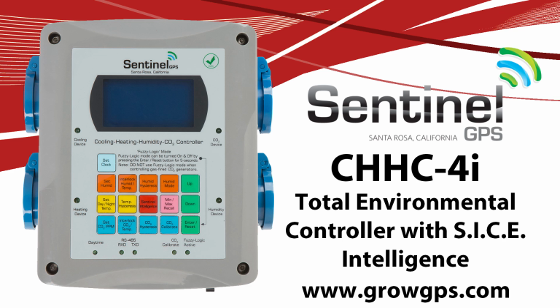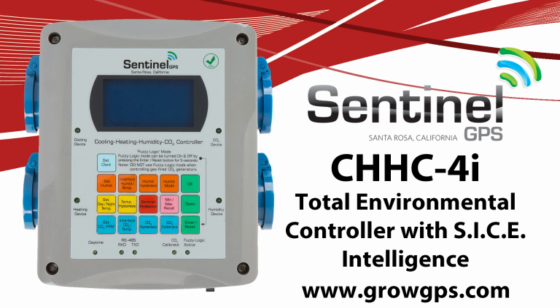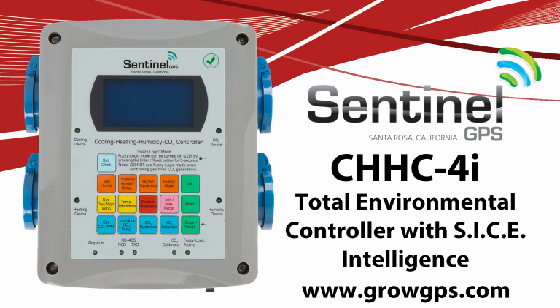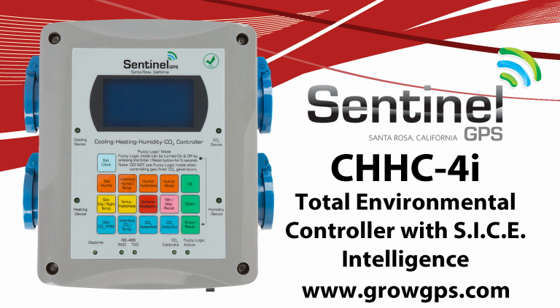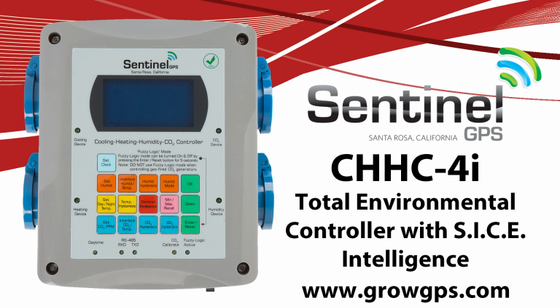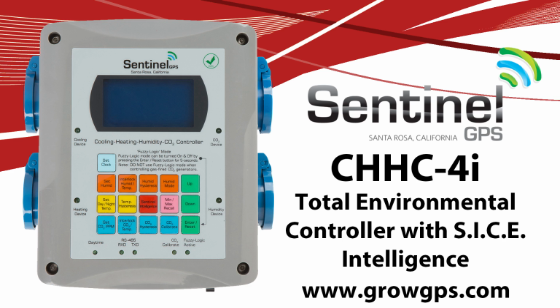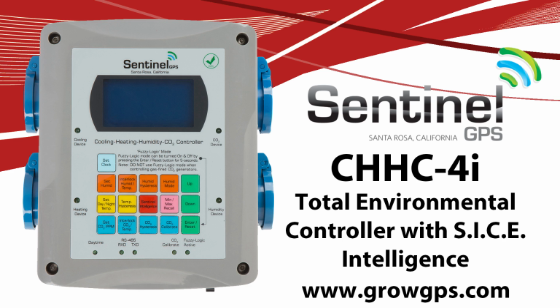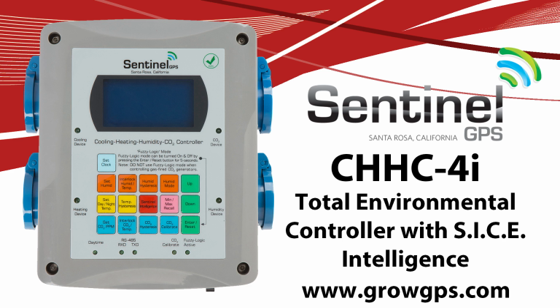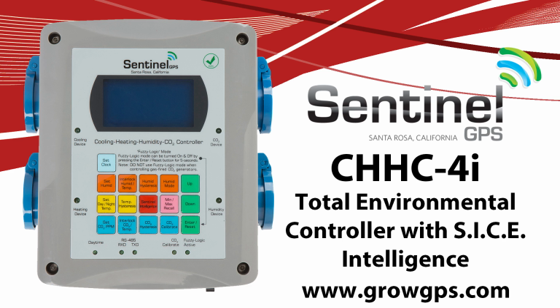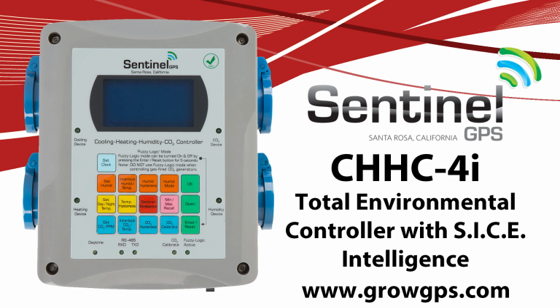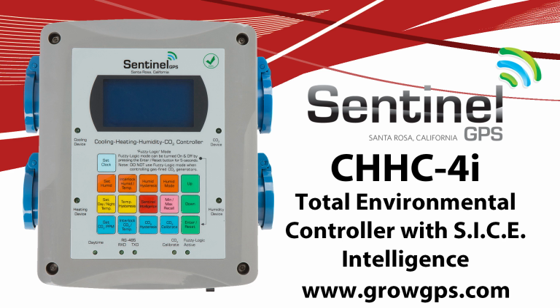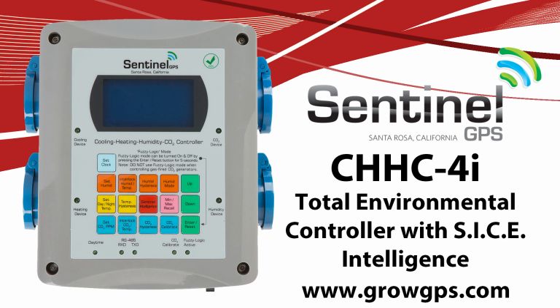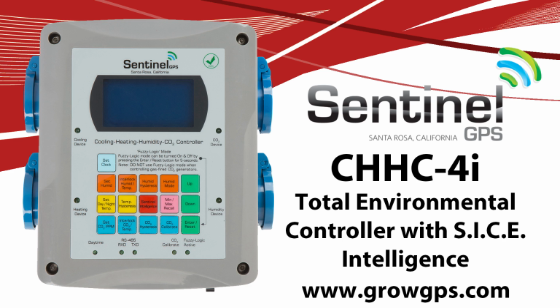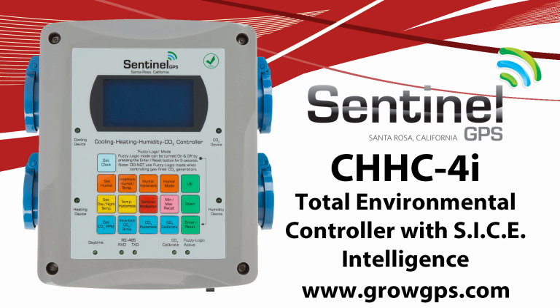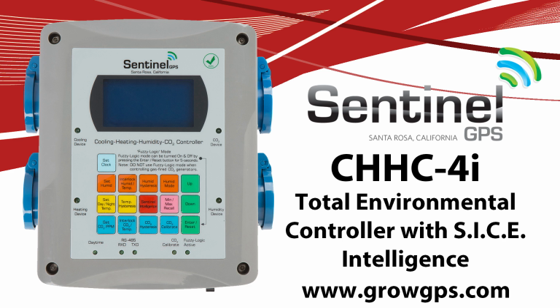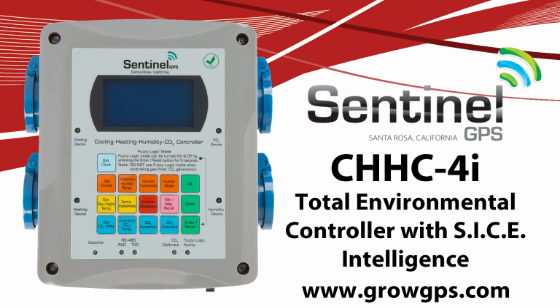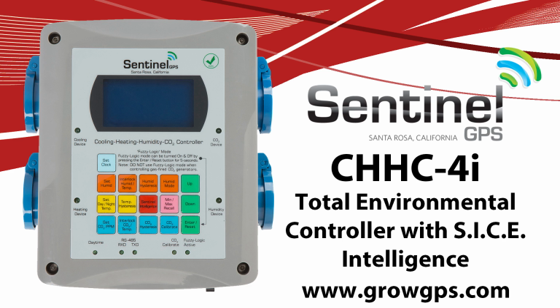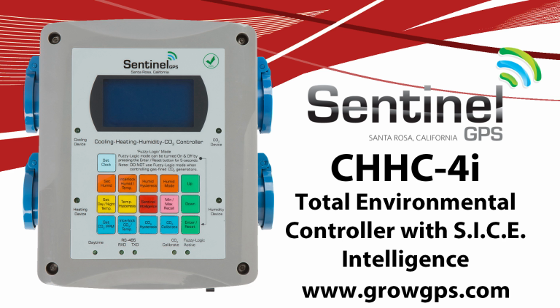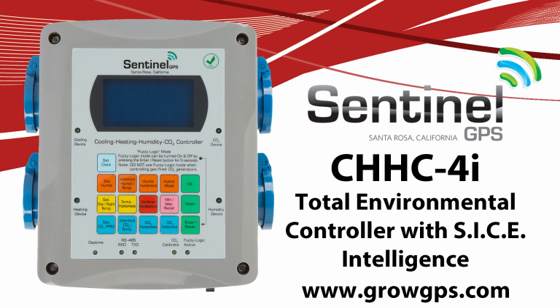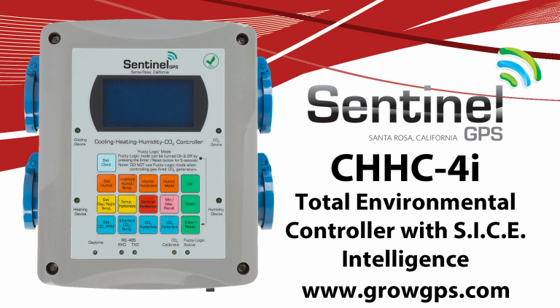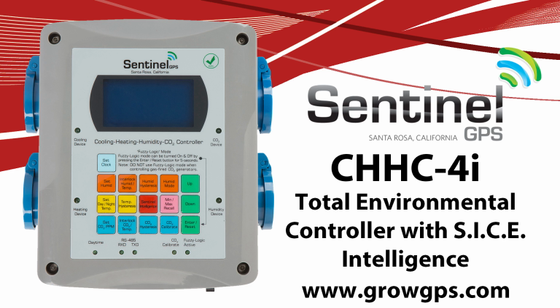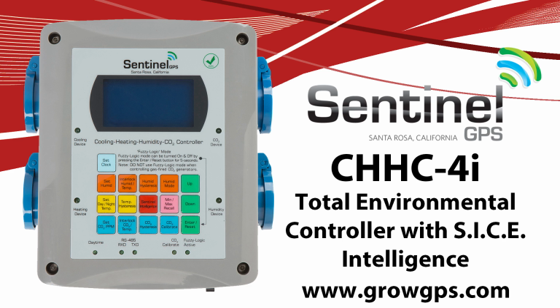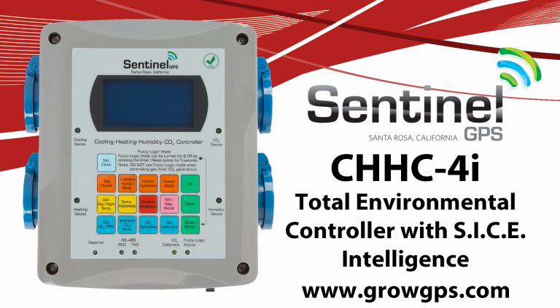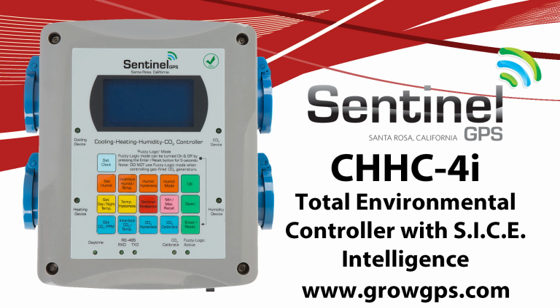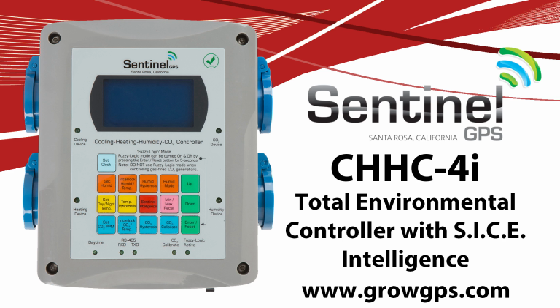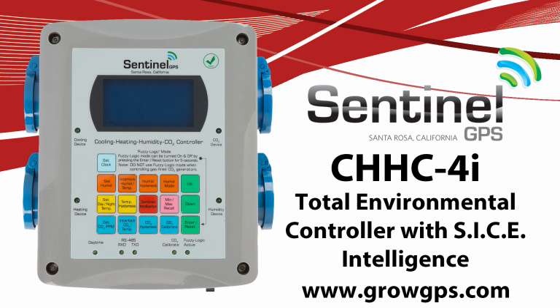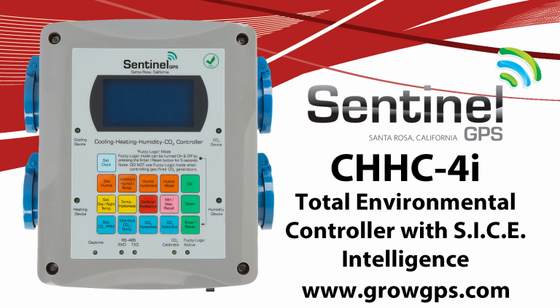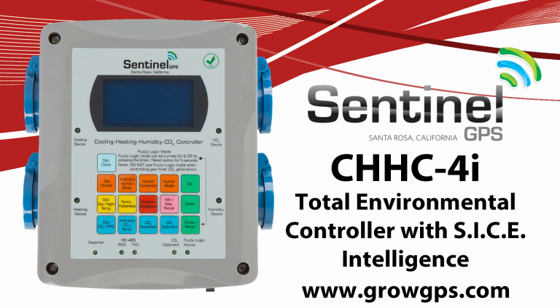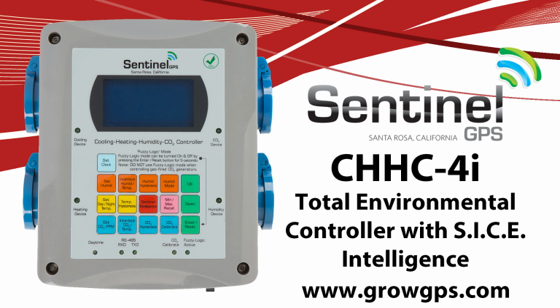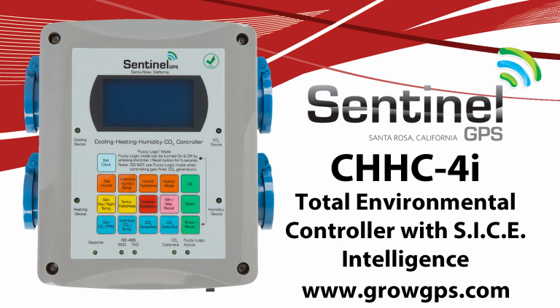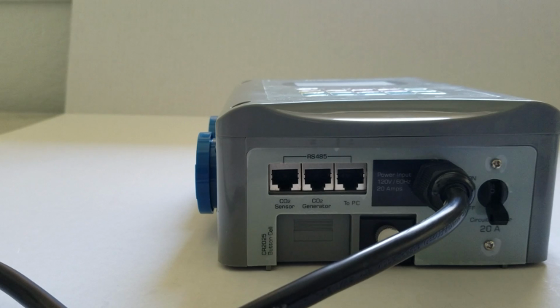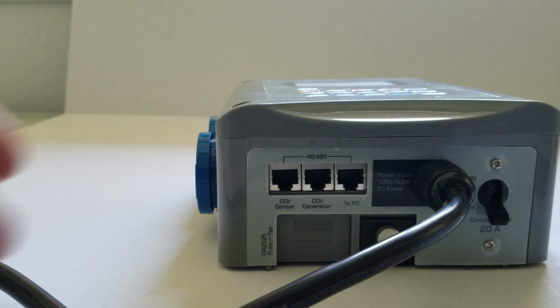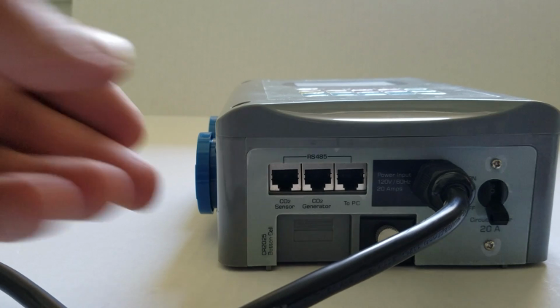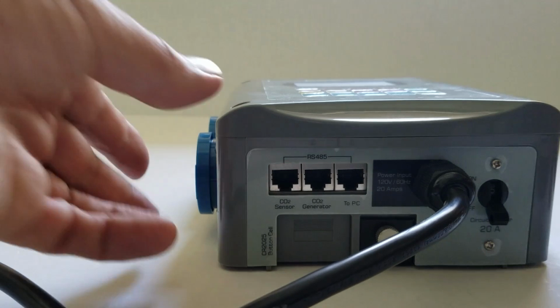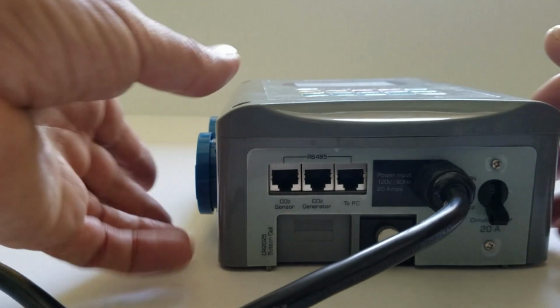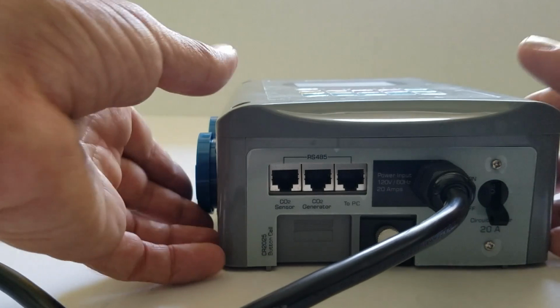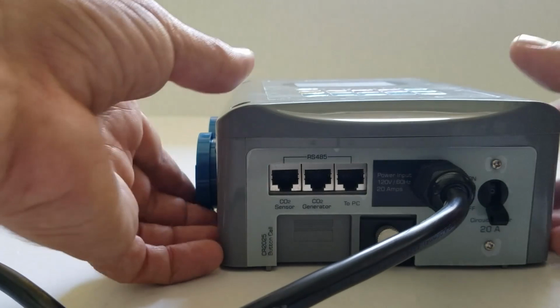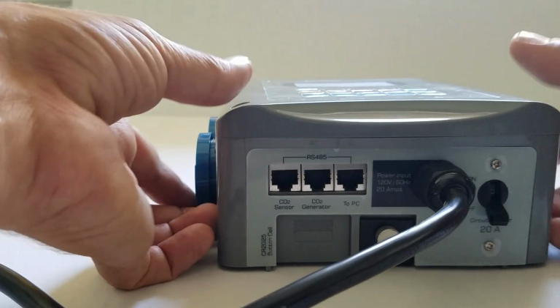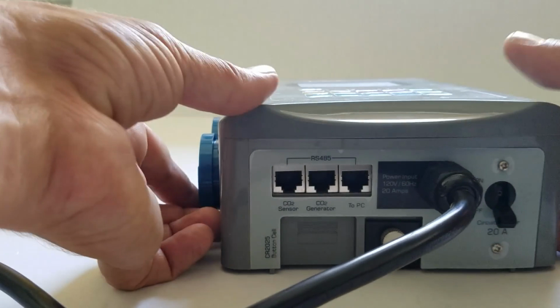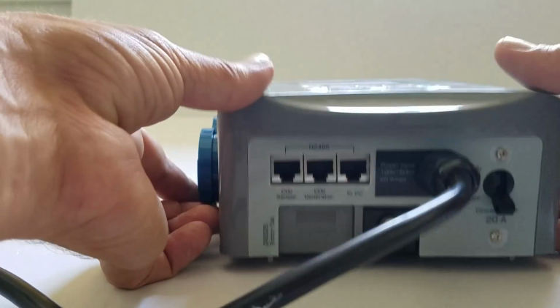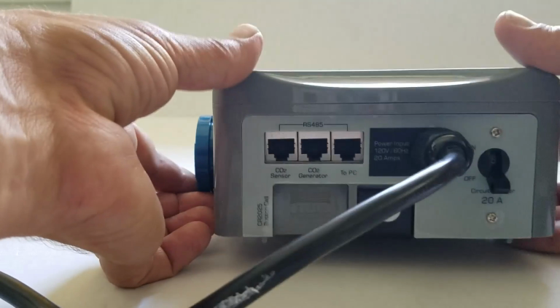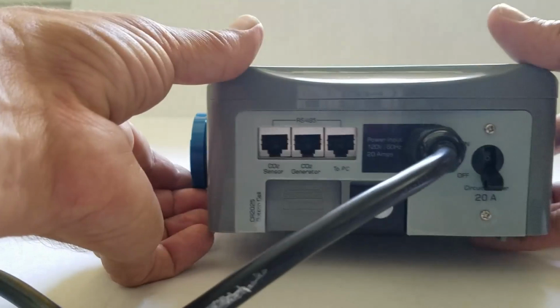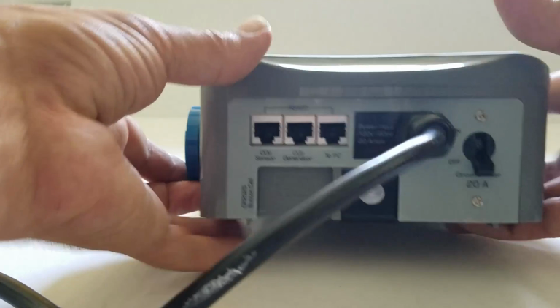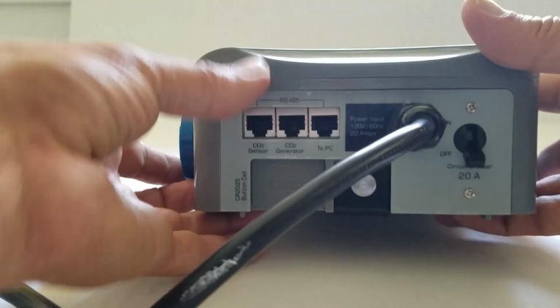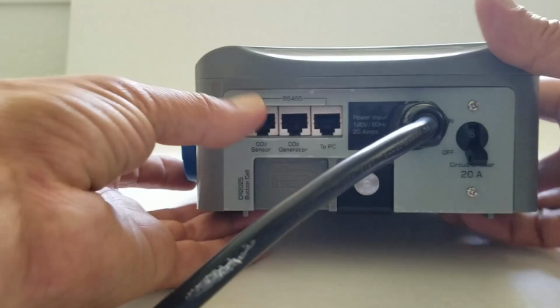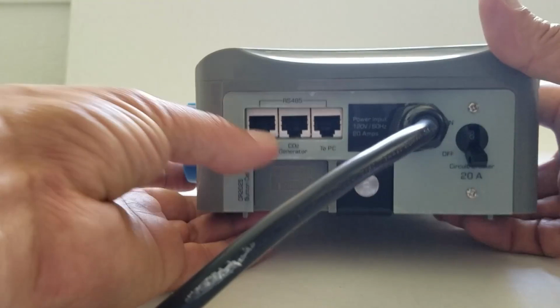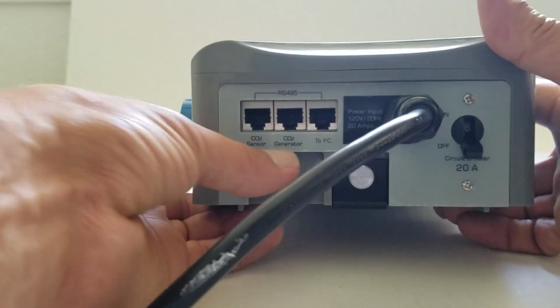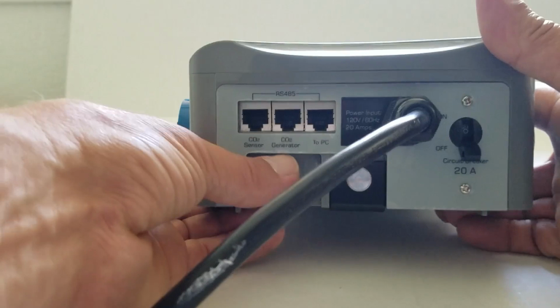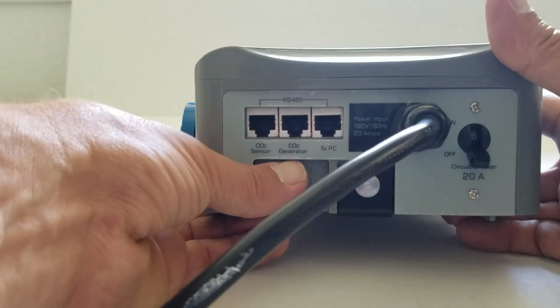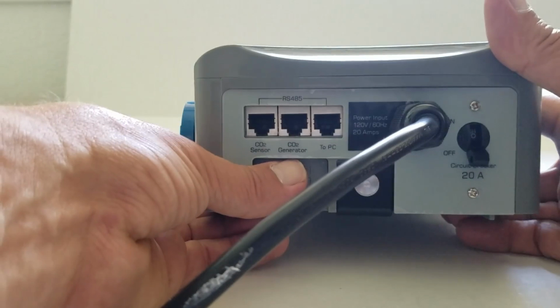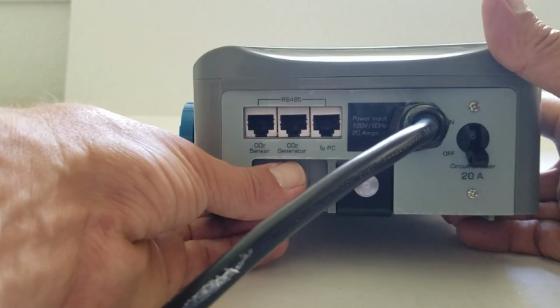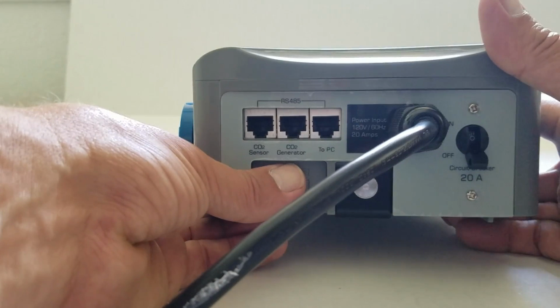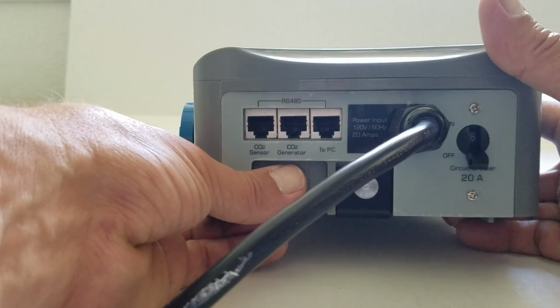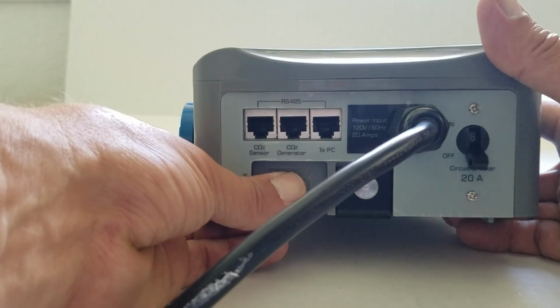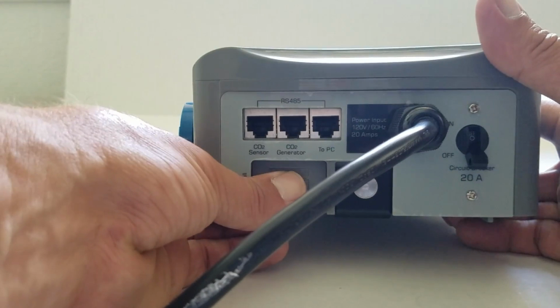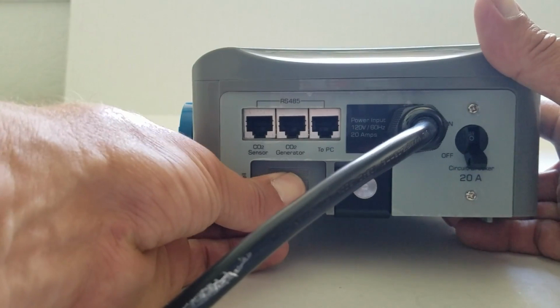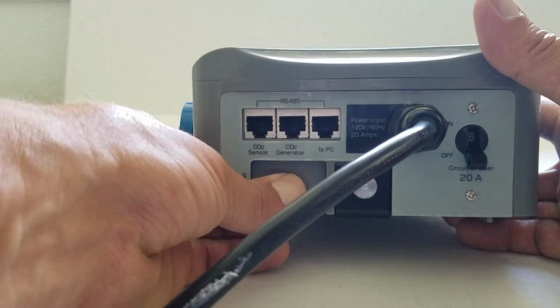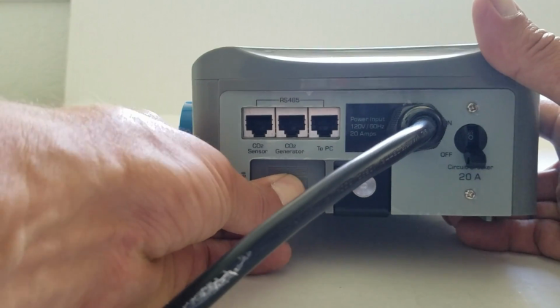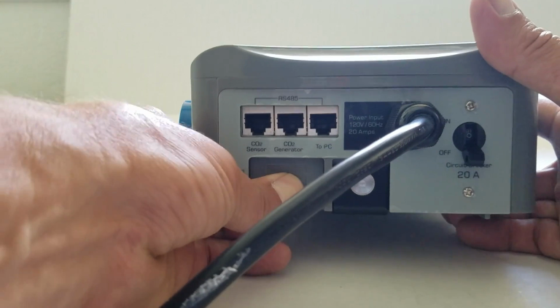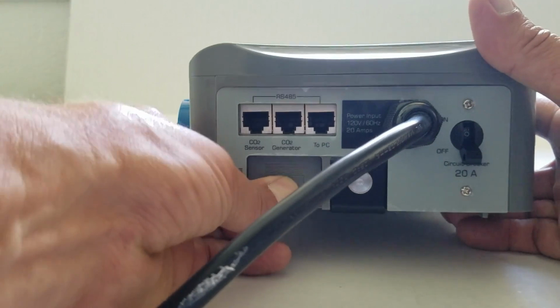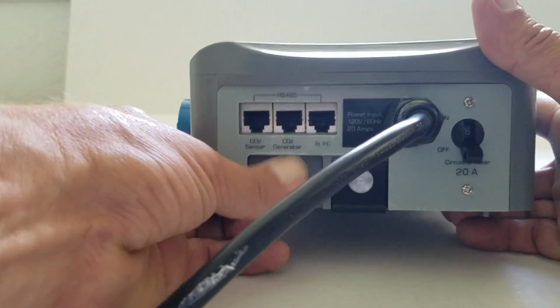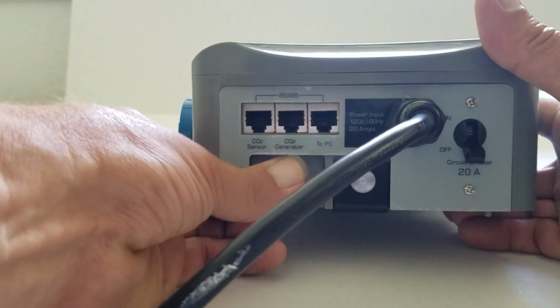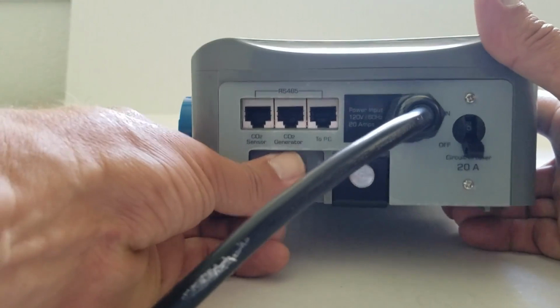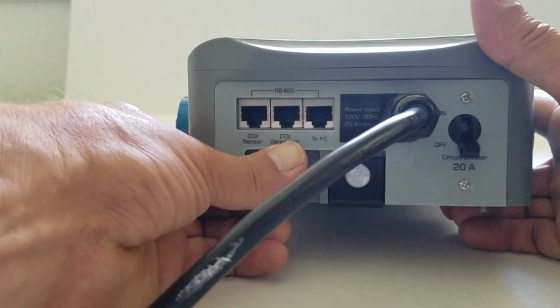Hello and welcome to the Sentinel Technical Channel. We're going over the initial setup of your CHHC4i unit.